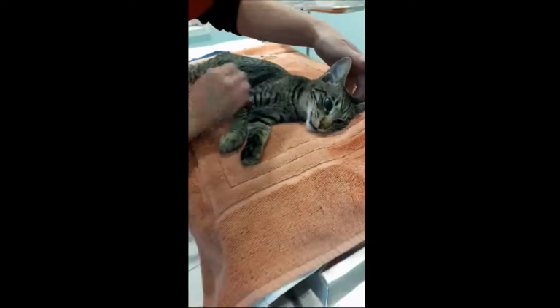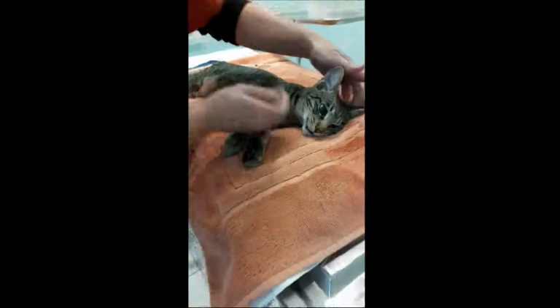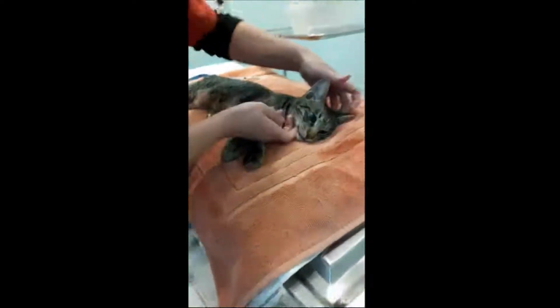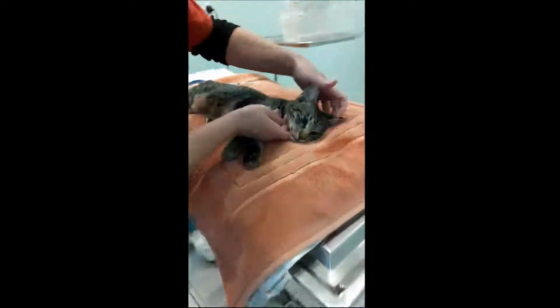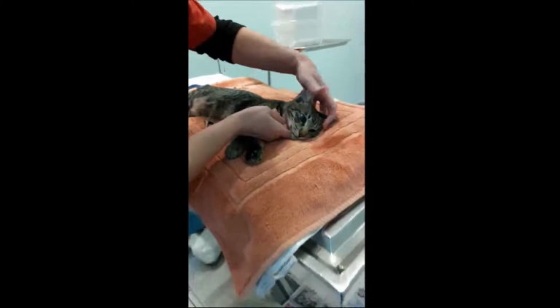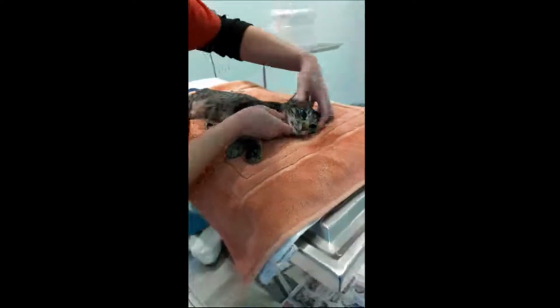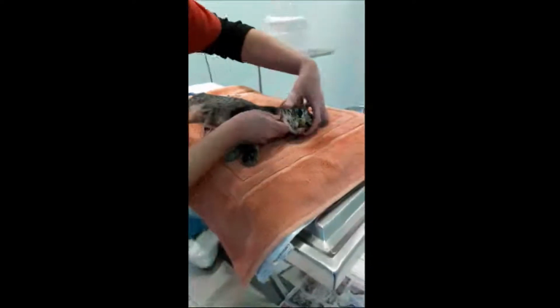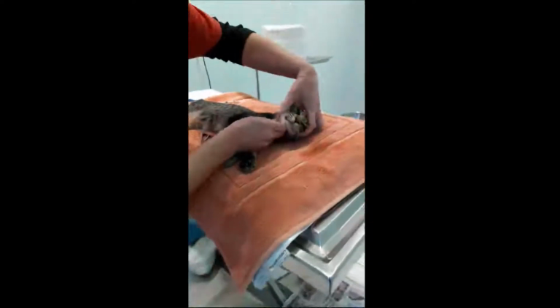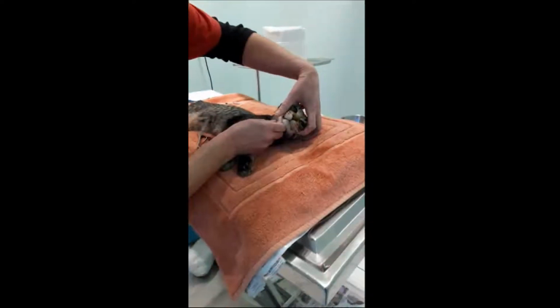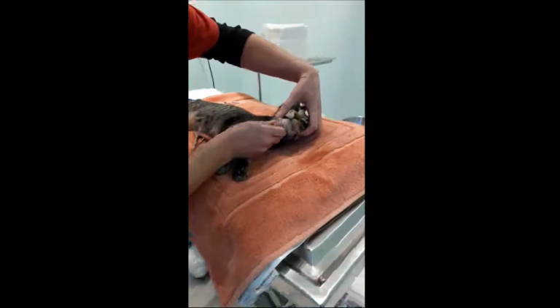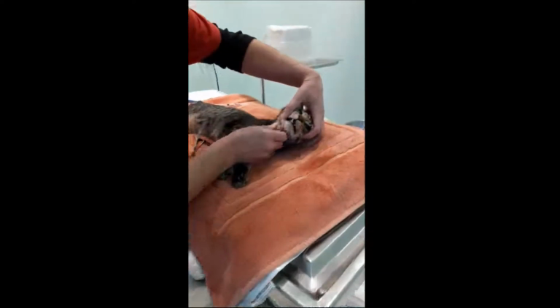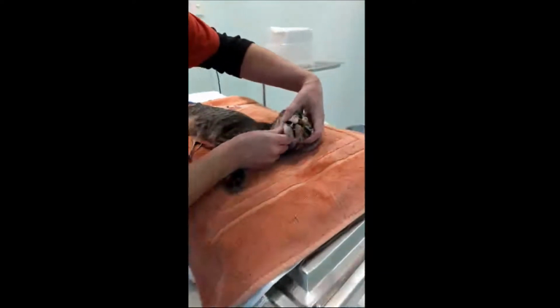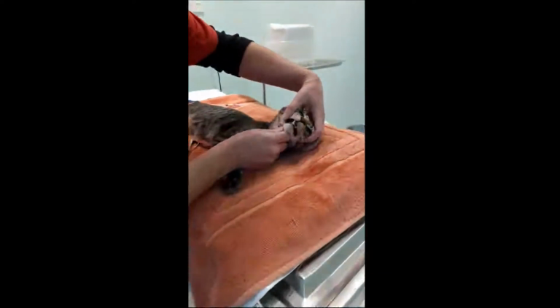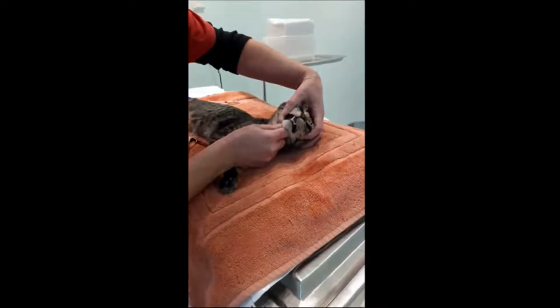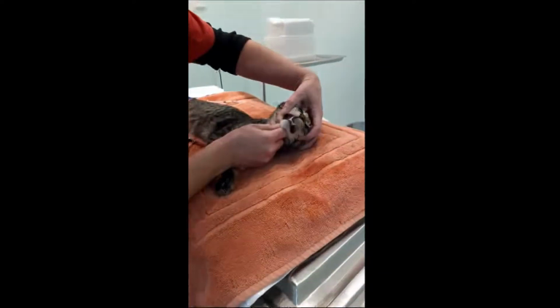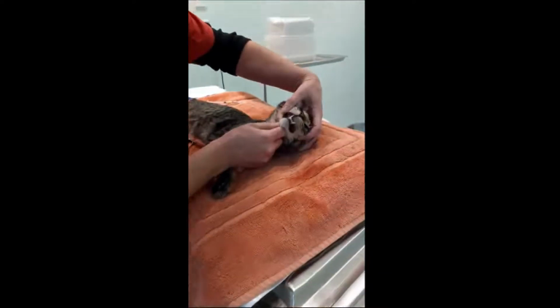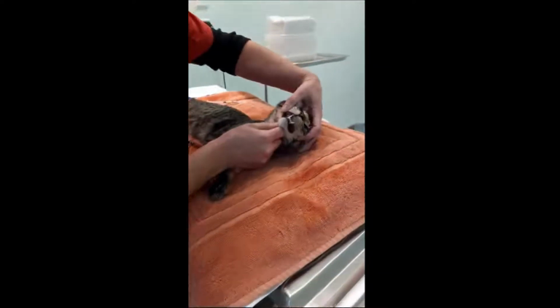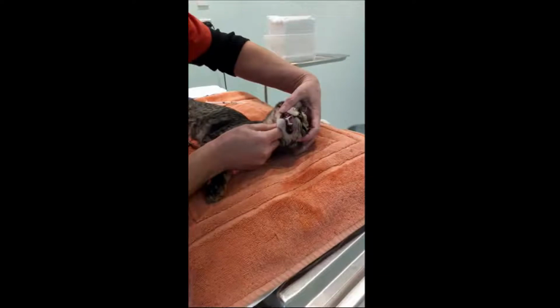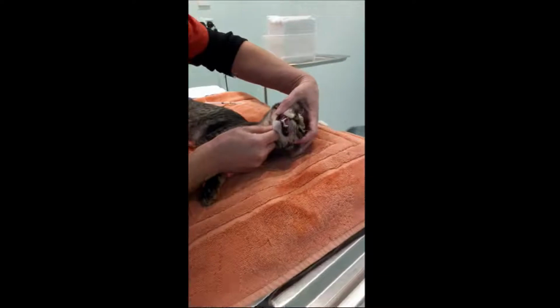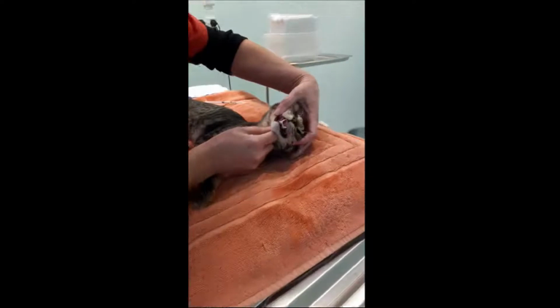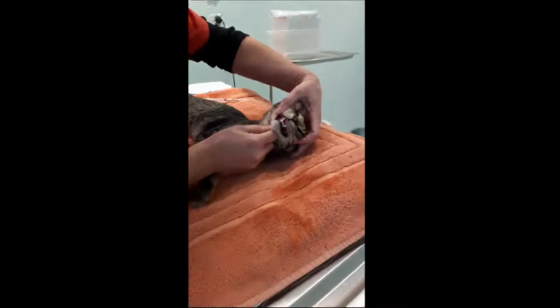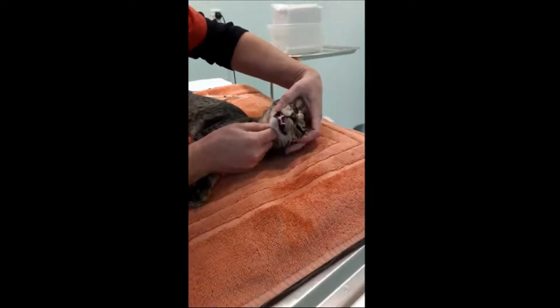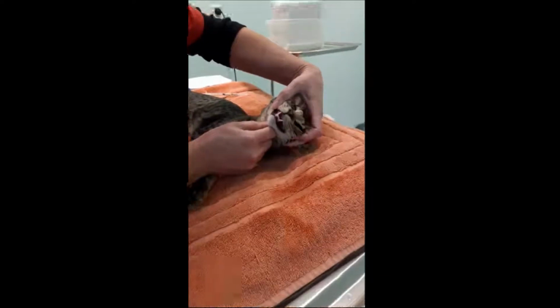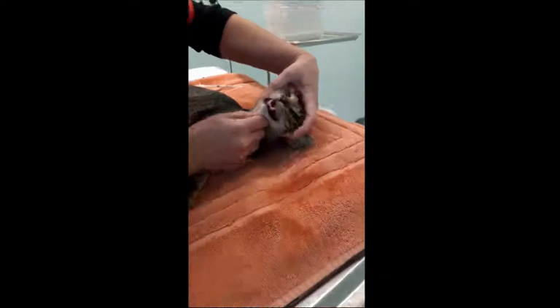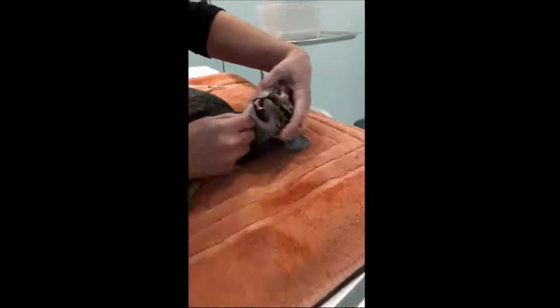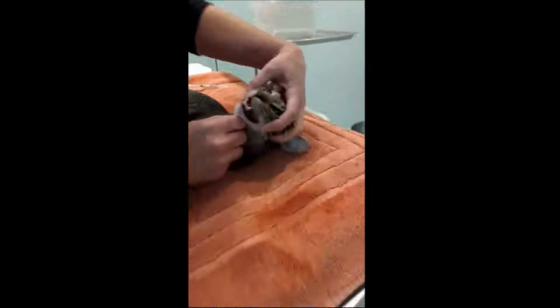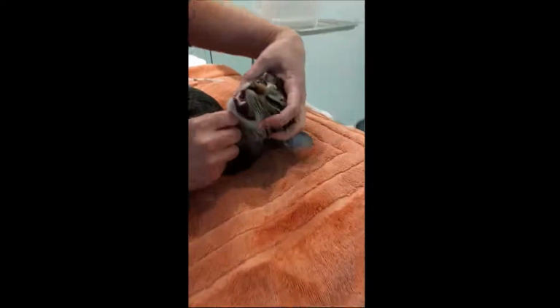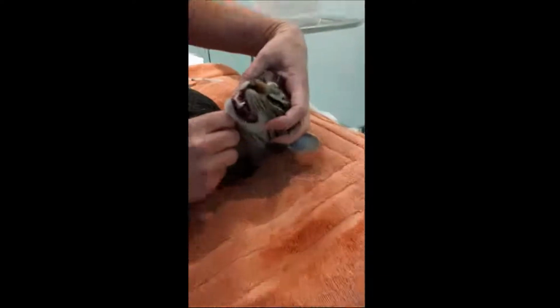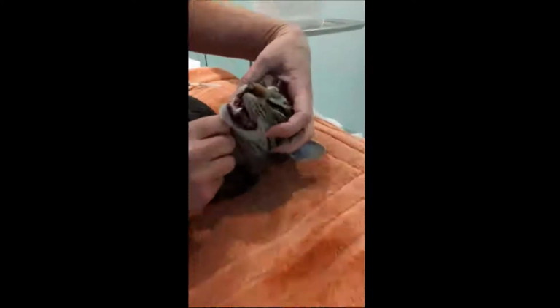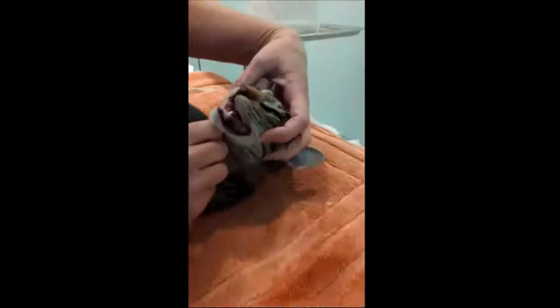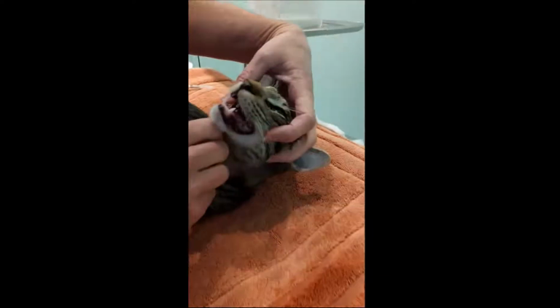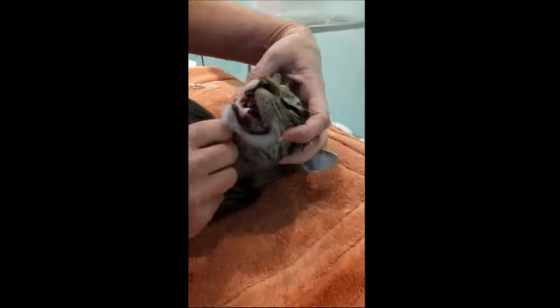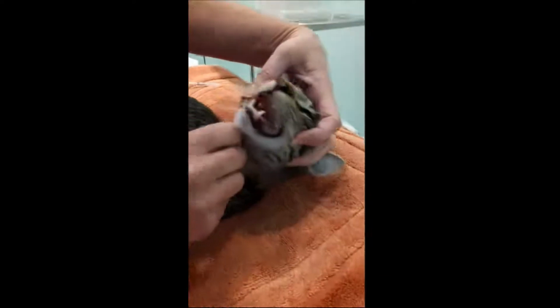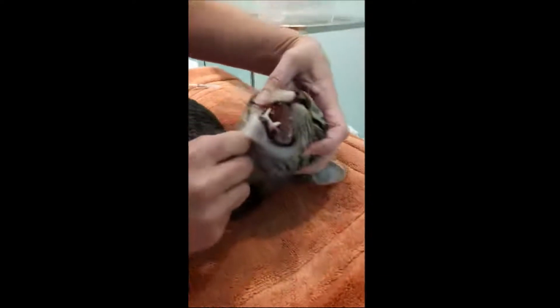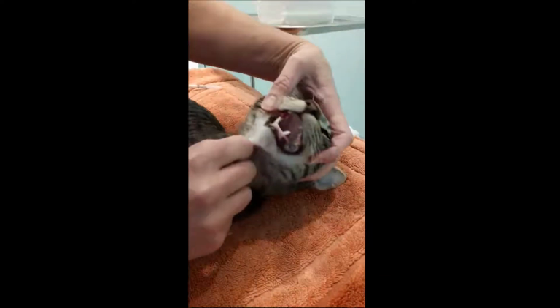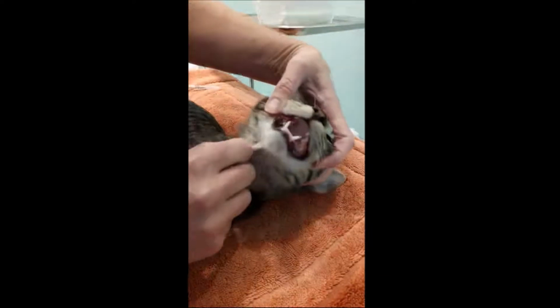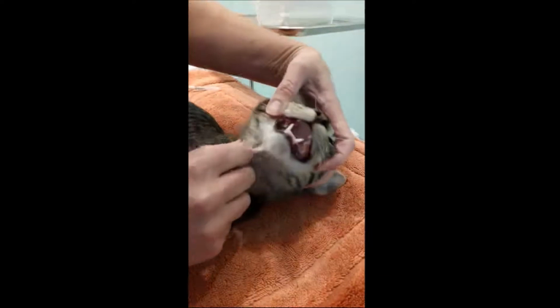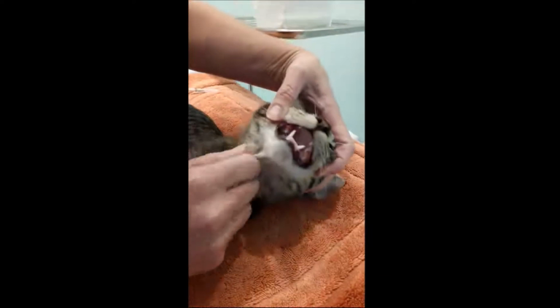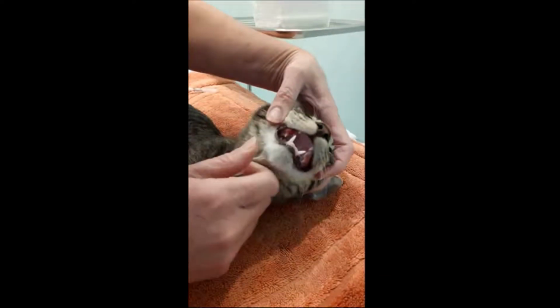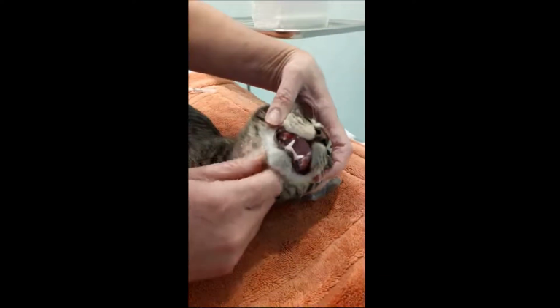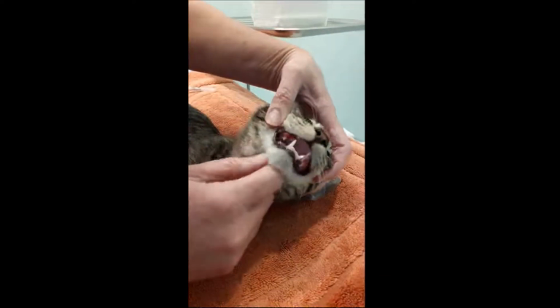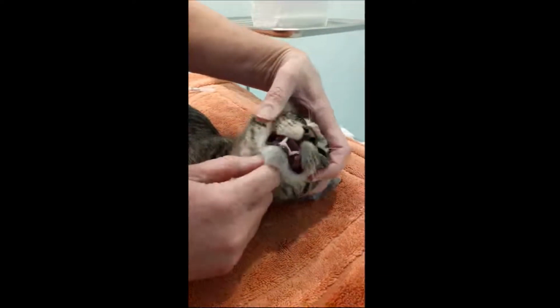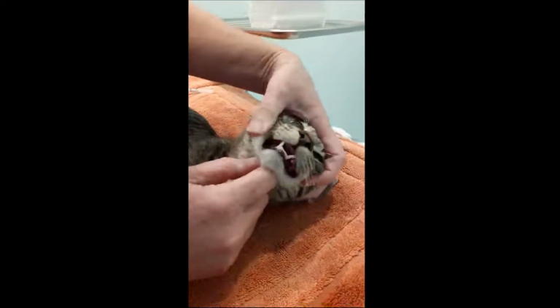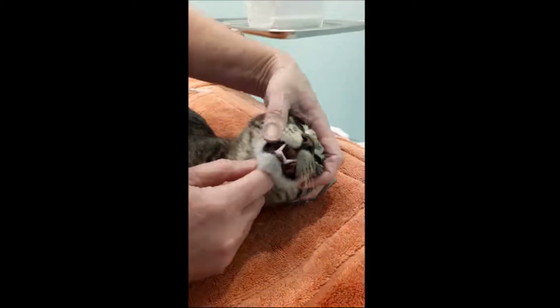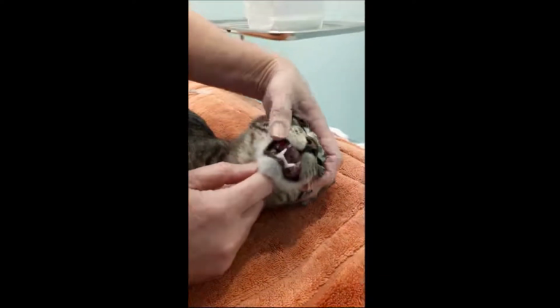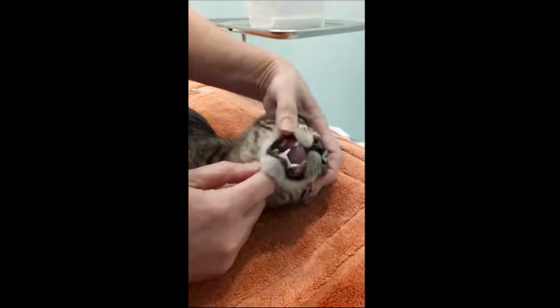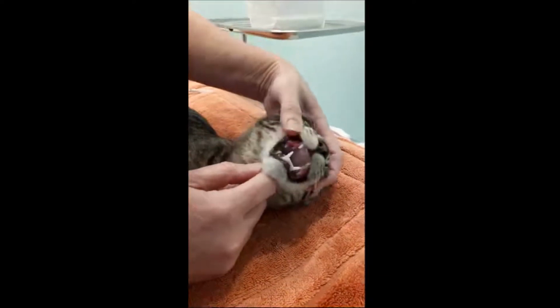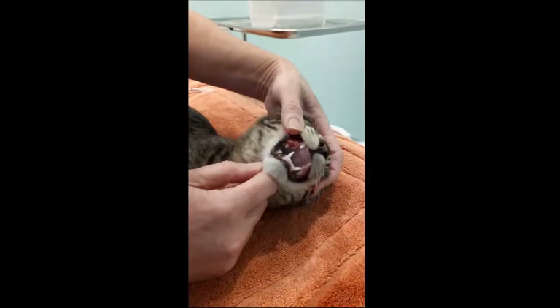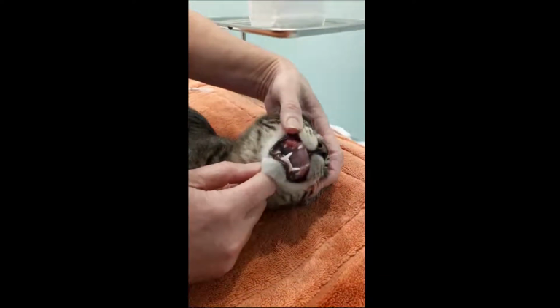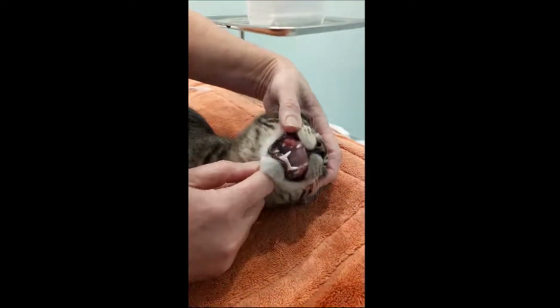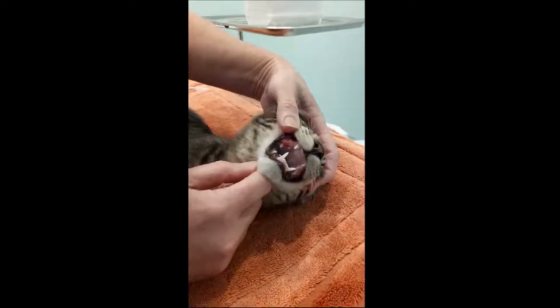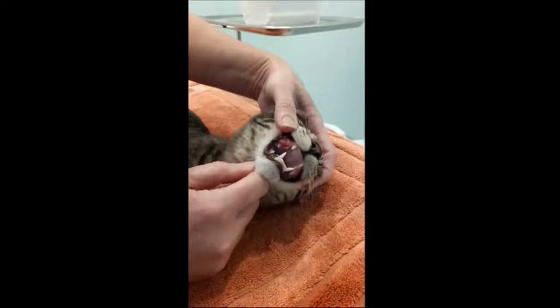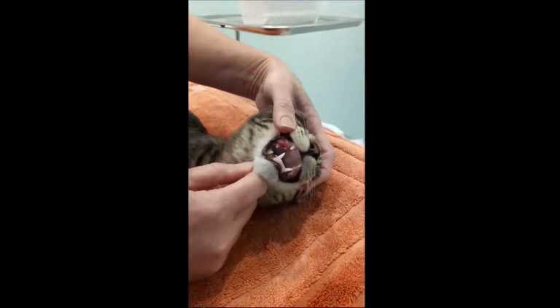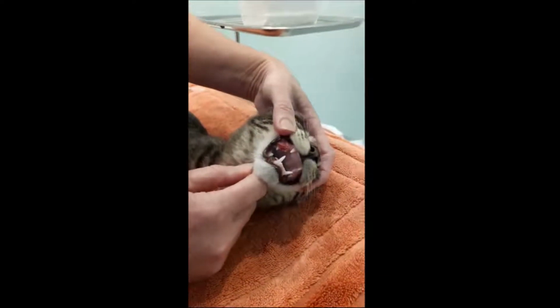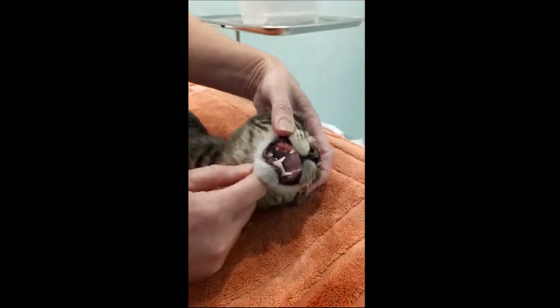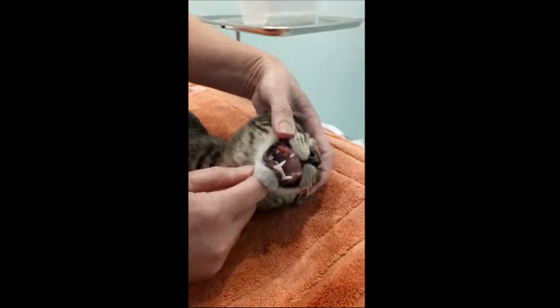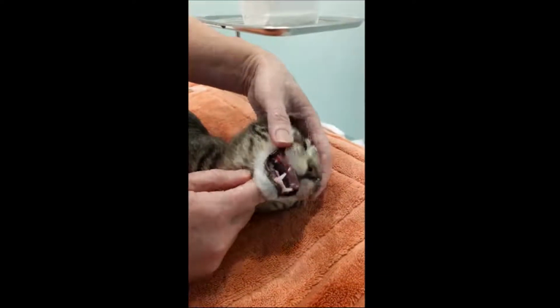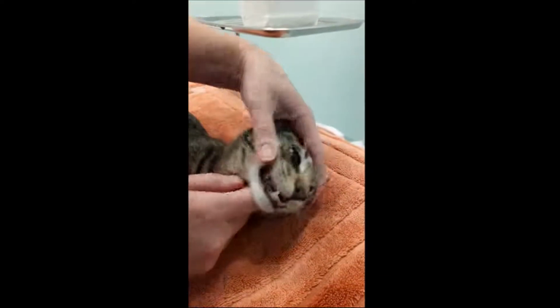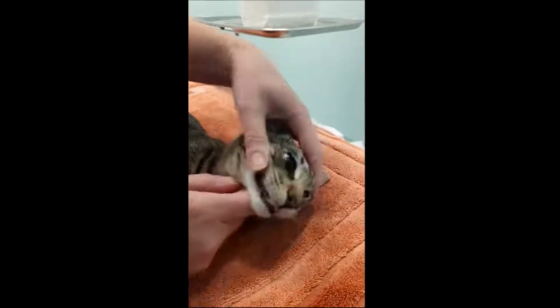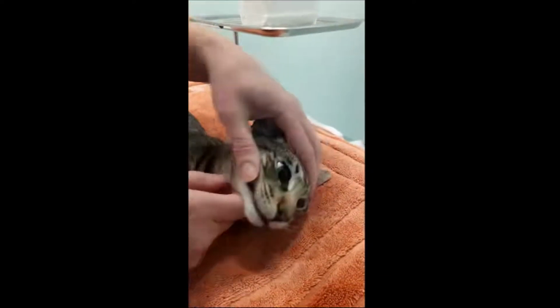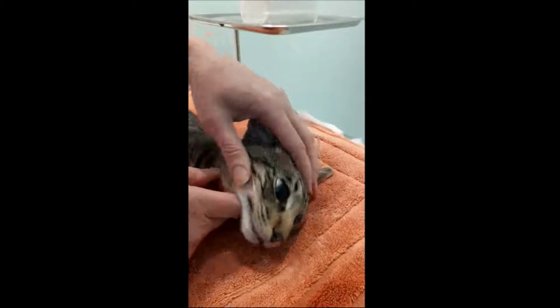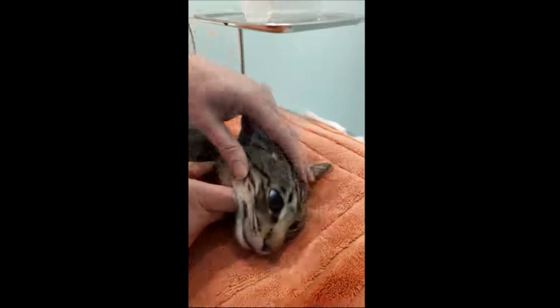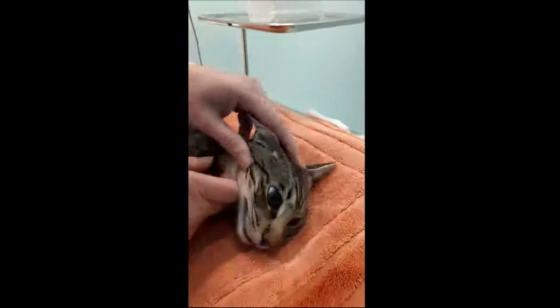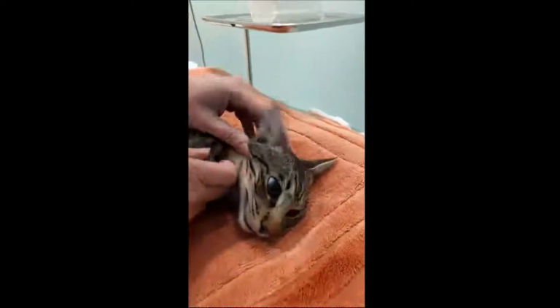That's good - he's lost all his baby teeth now pretty much, and those are the adult teeth. So that's Bowie.